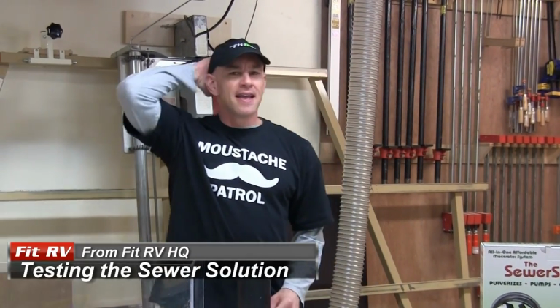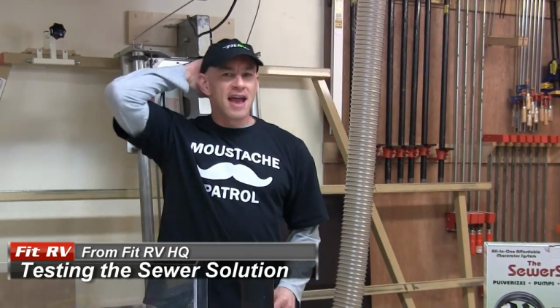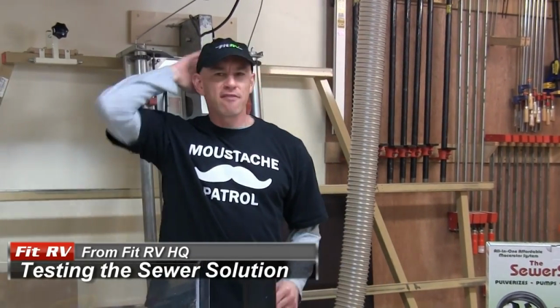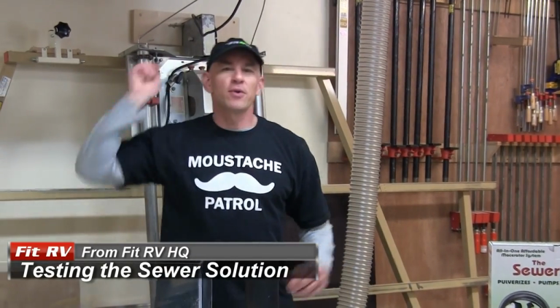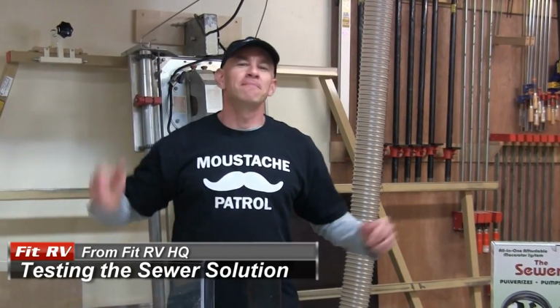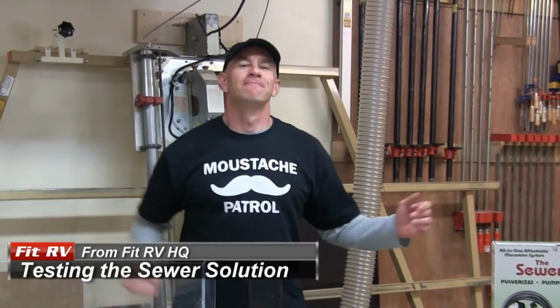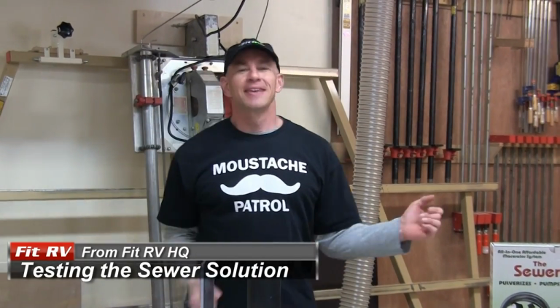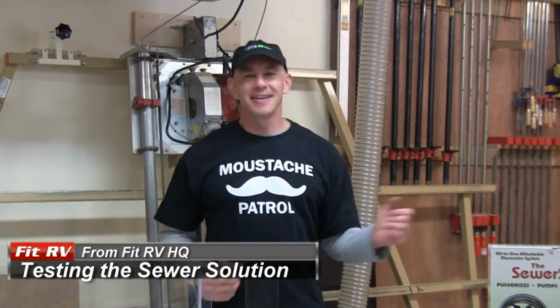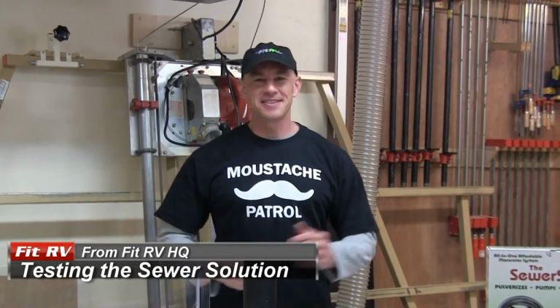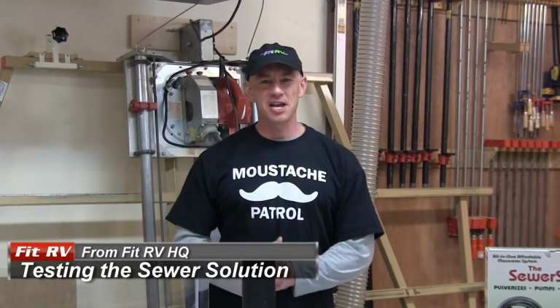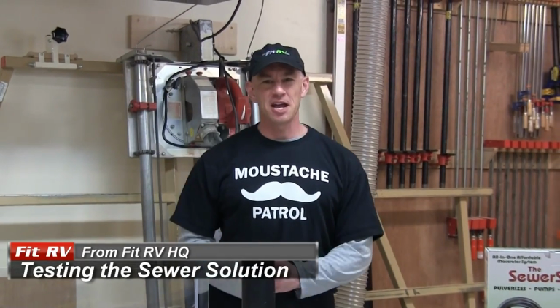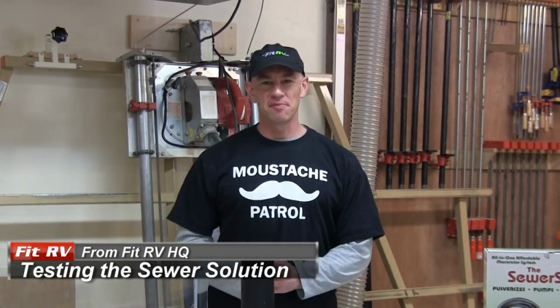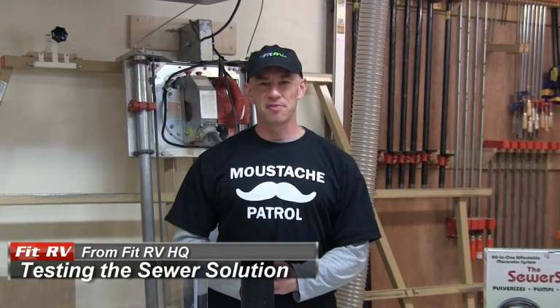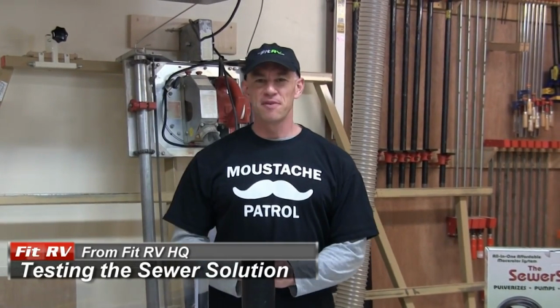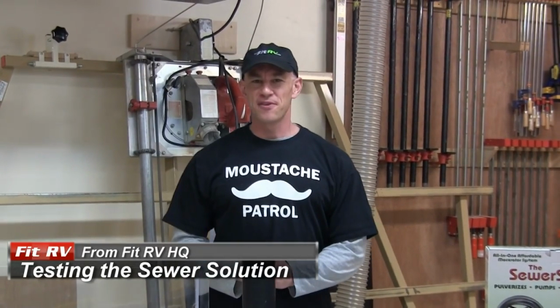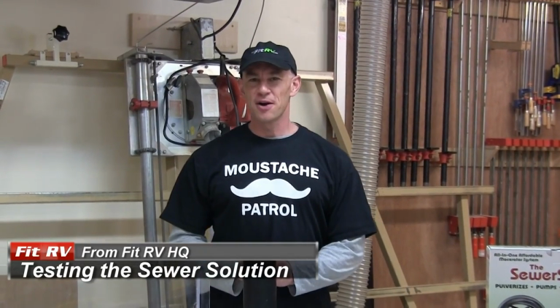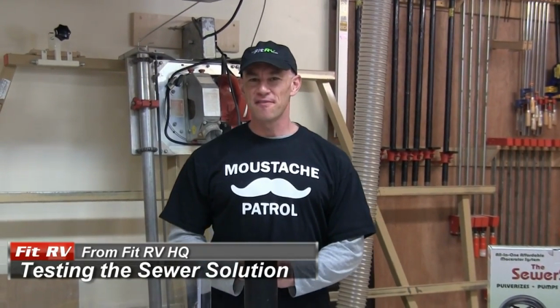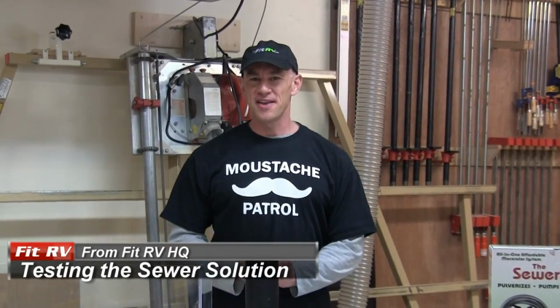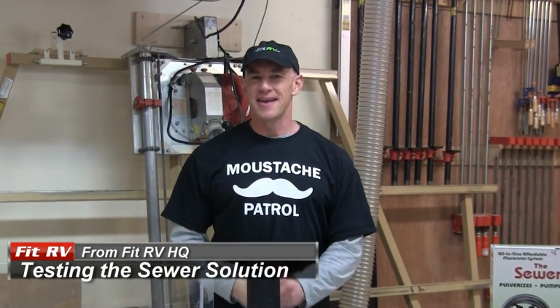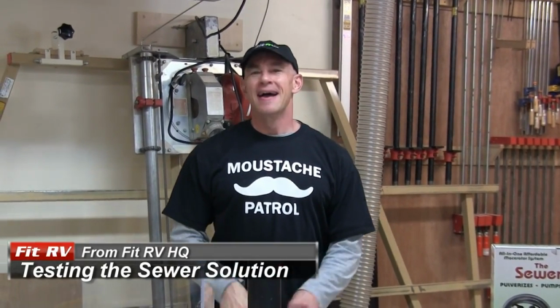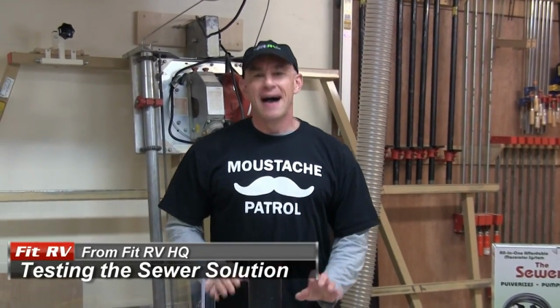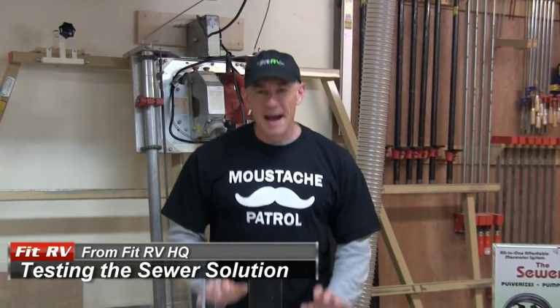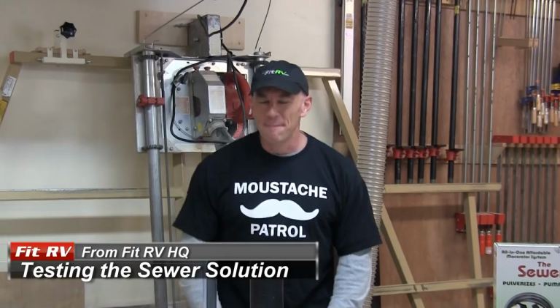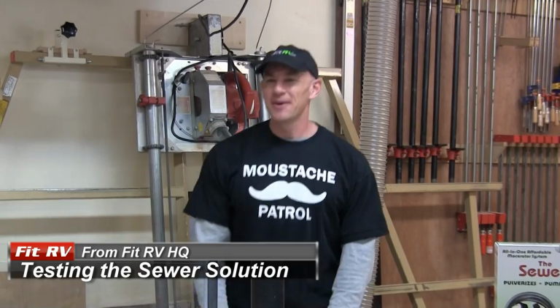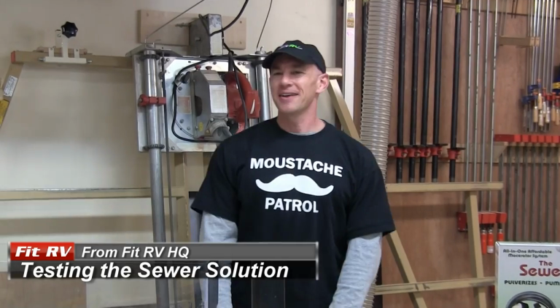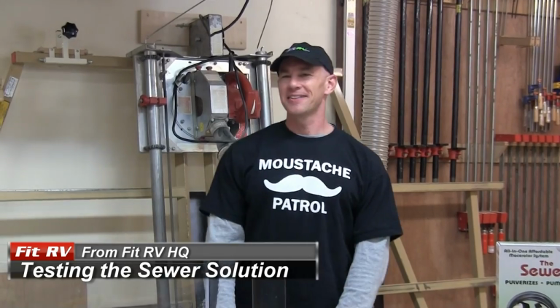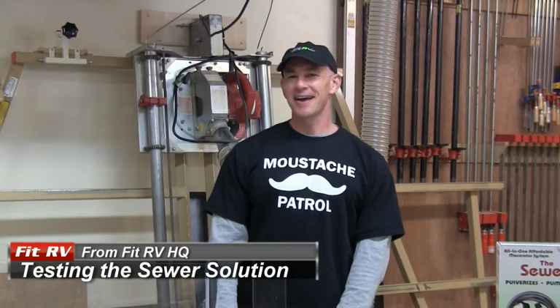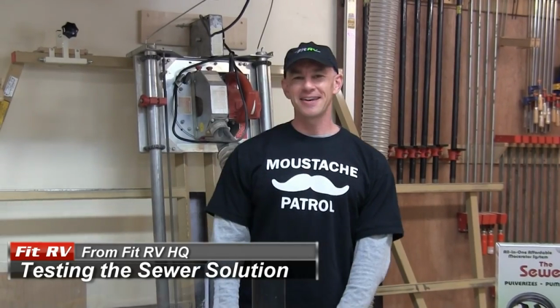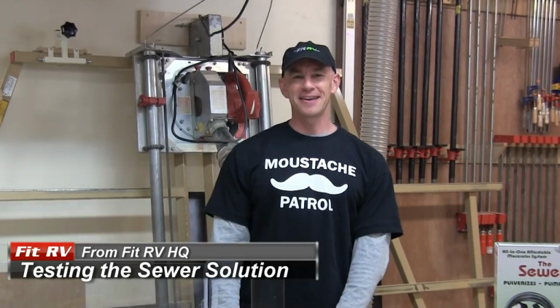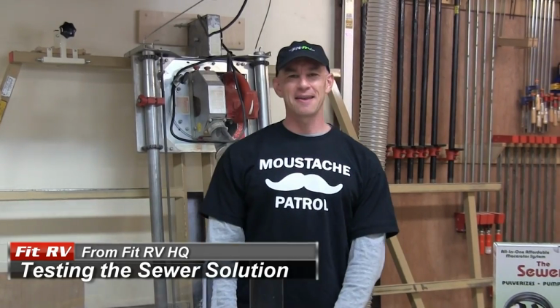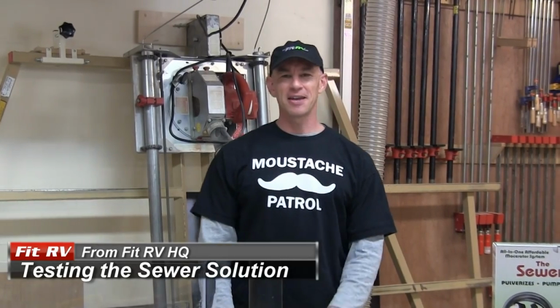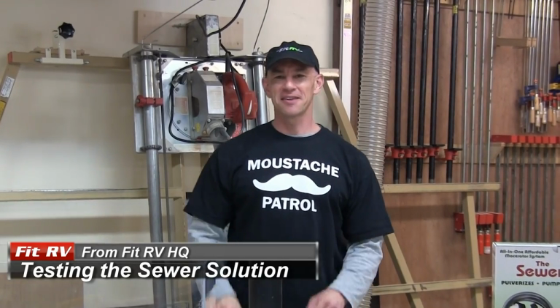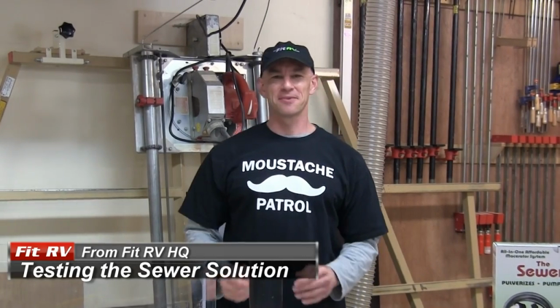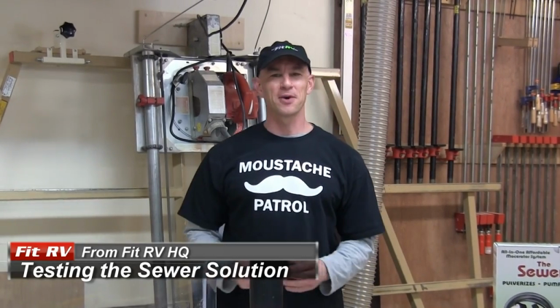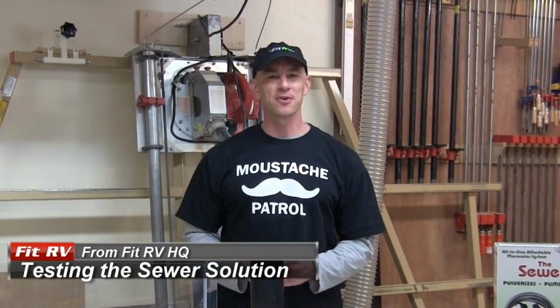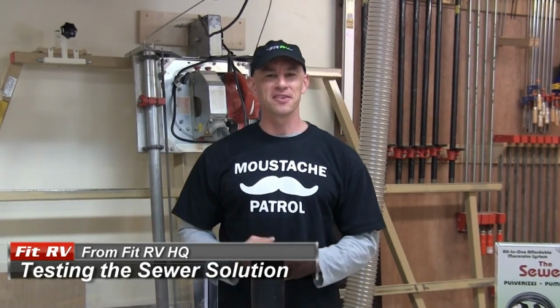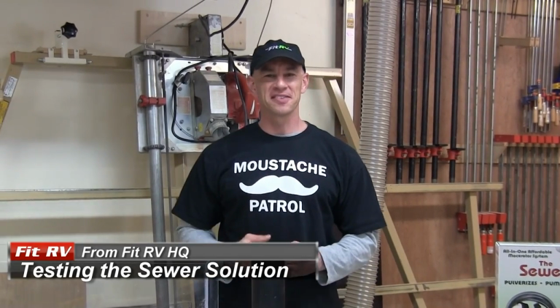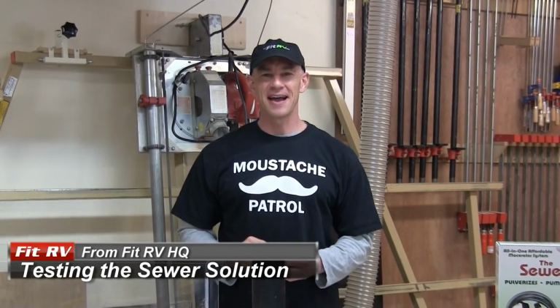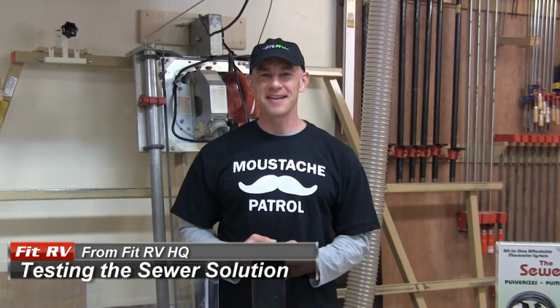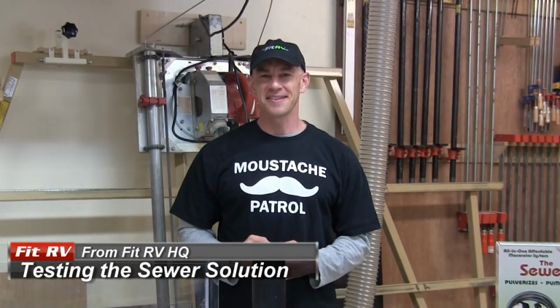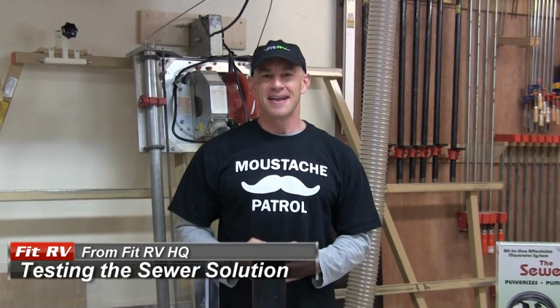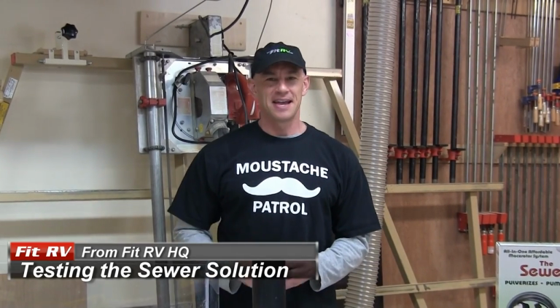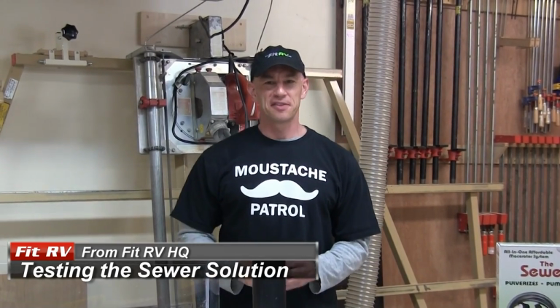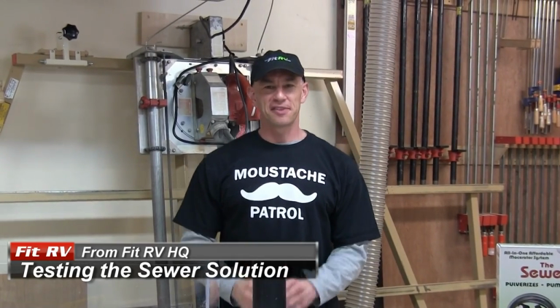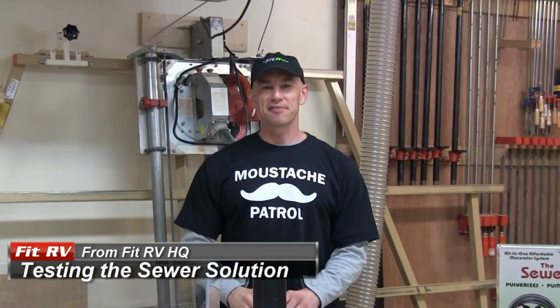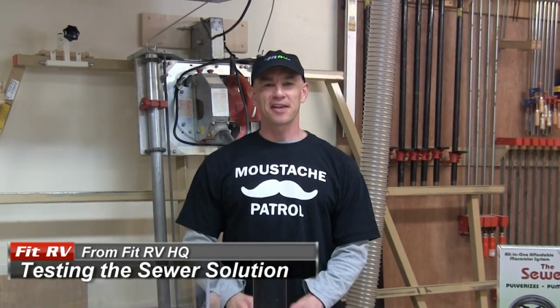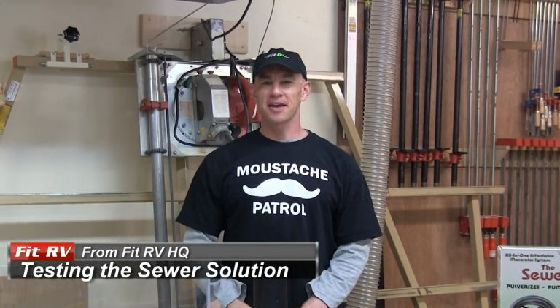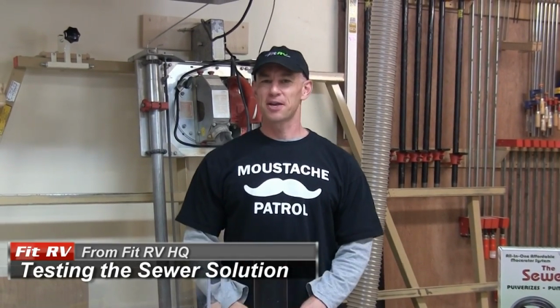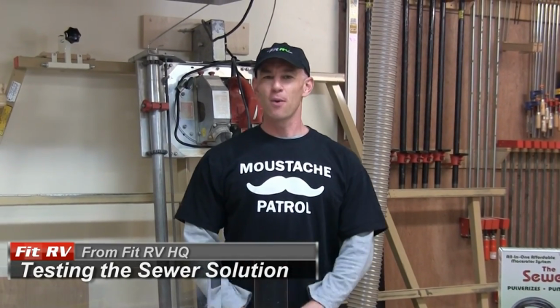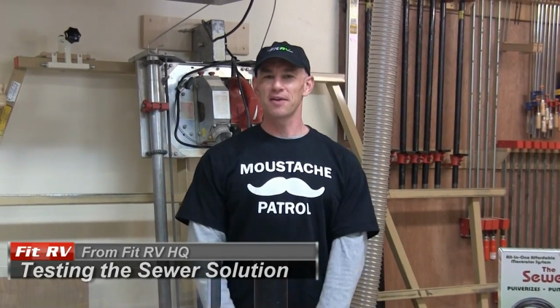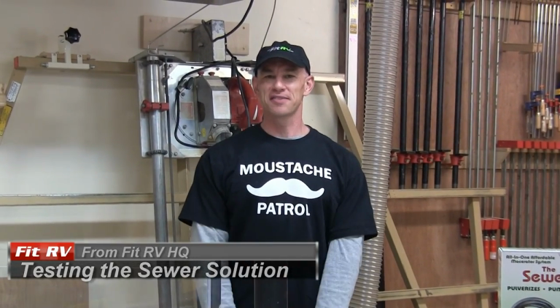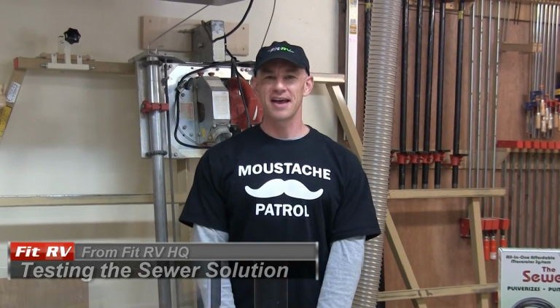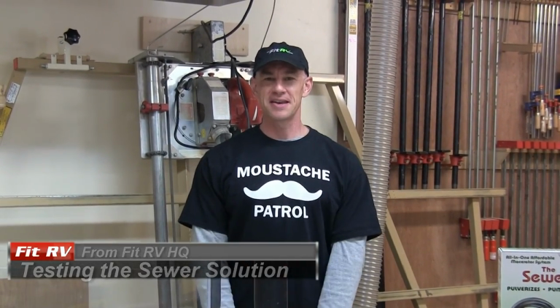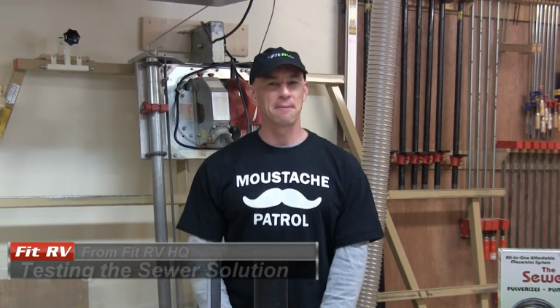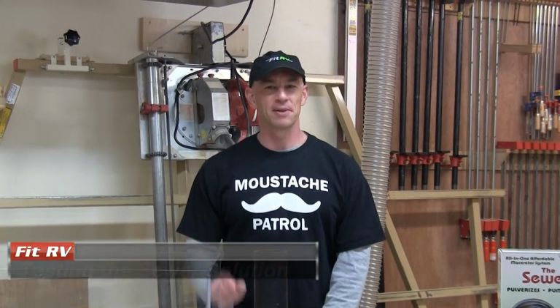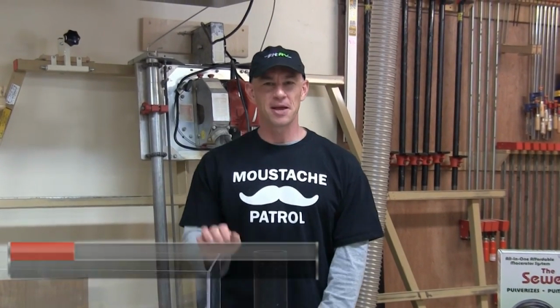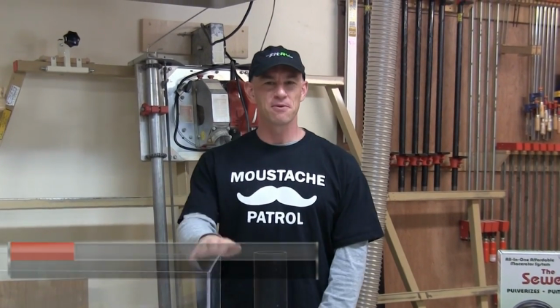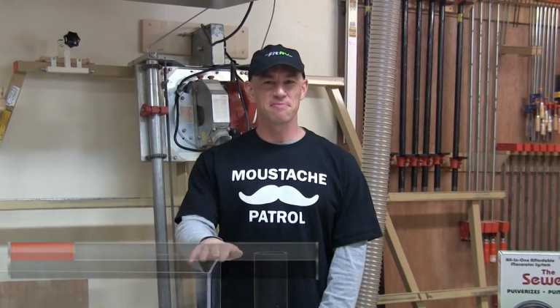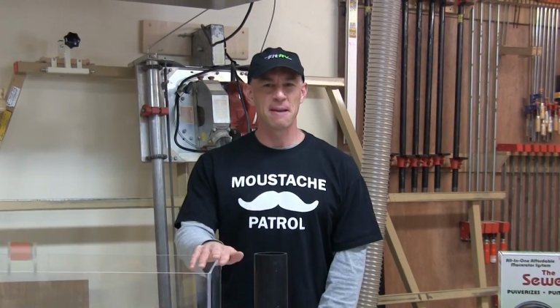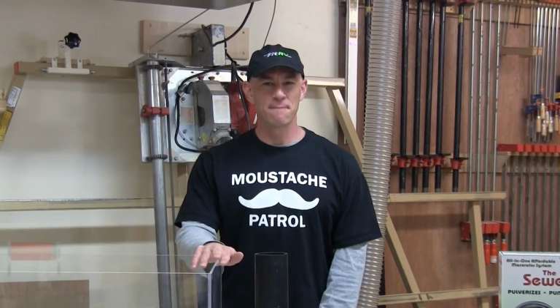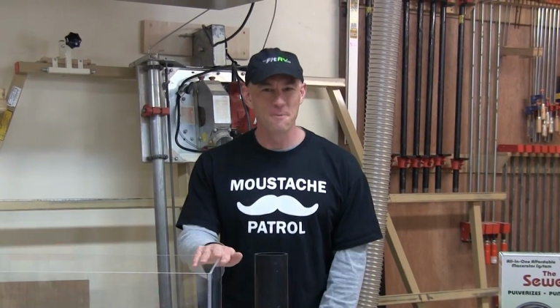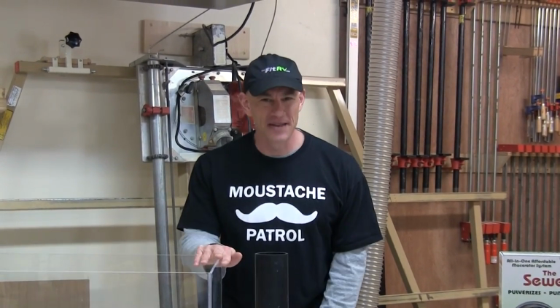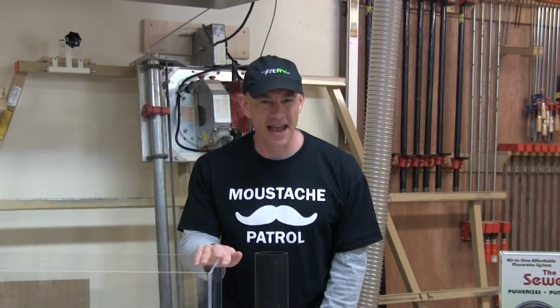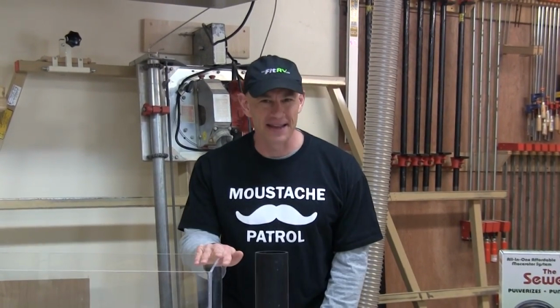Hey everyone, it's Jane from The Fit RV. I'm pretty excited today because the weather is nice and Steph said I could go outside and play with my poop tank.